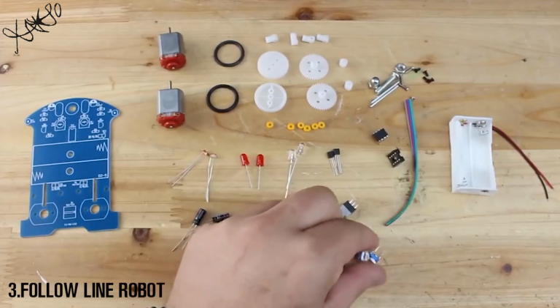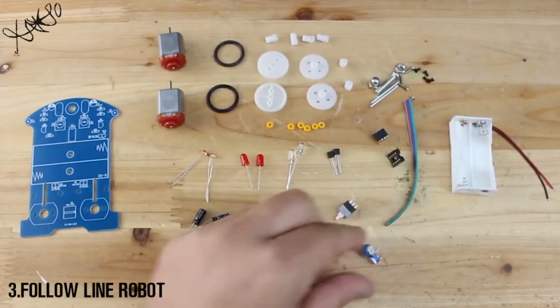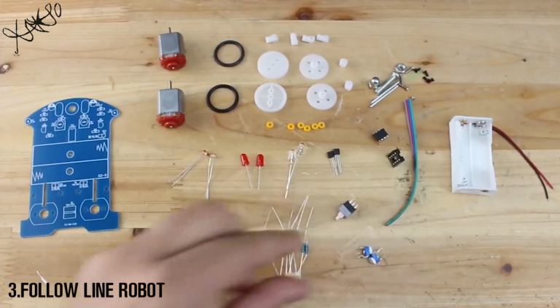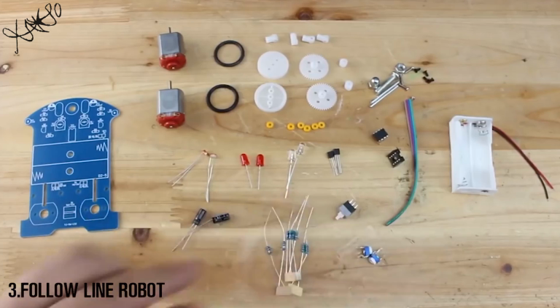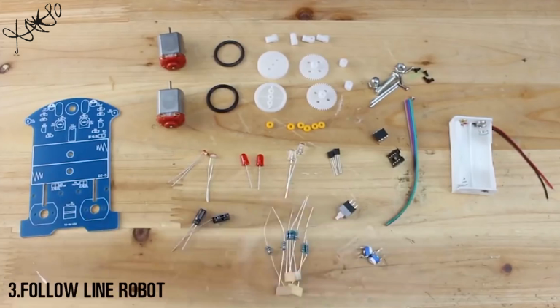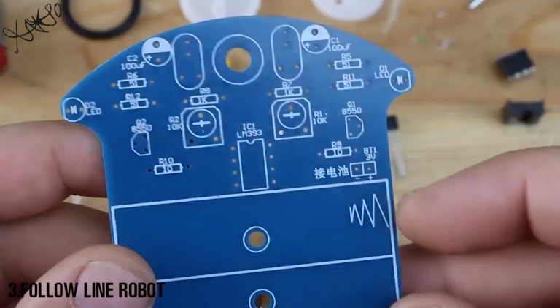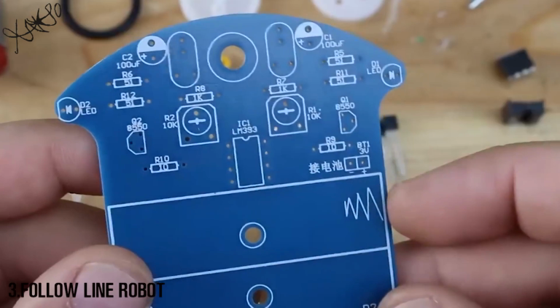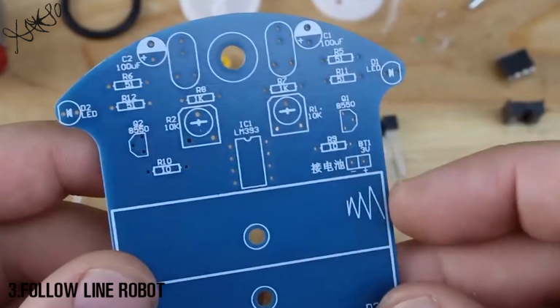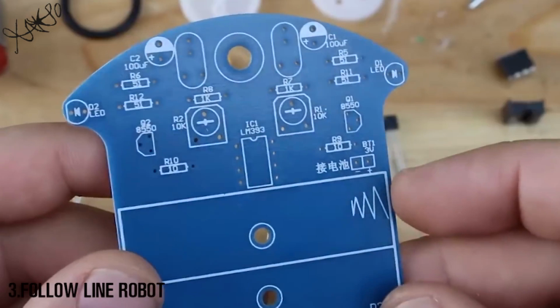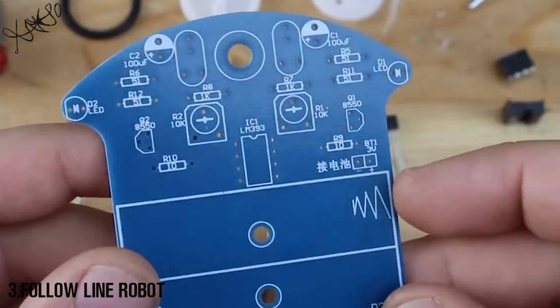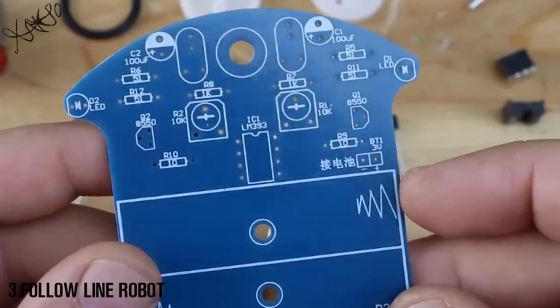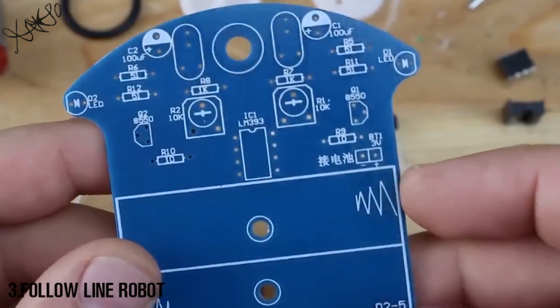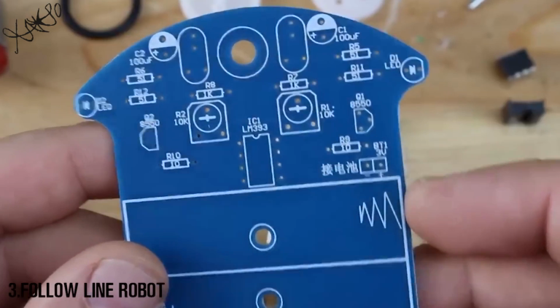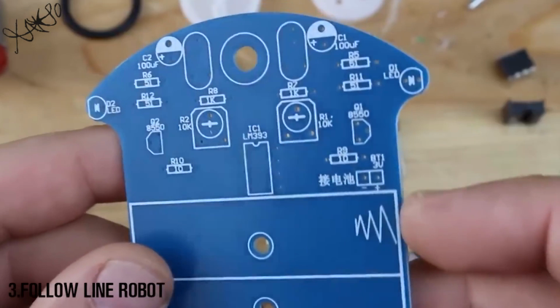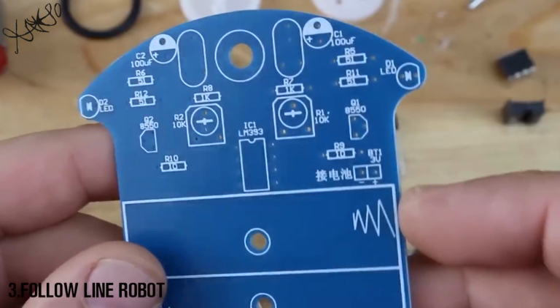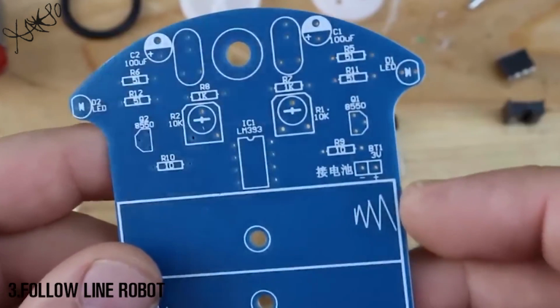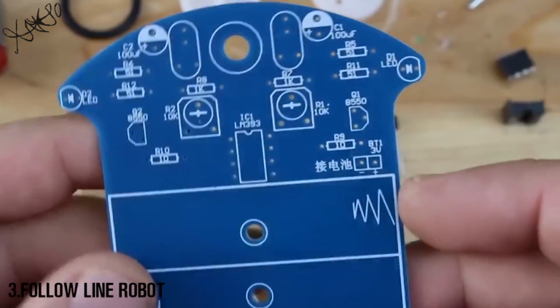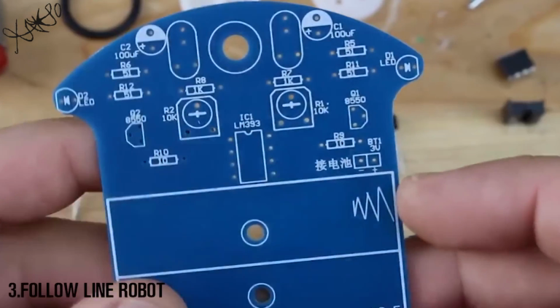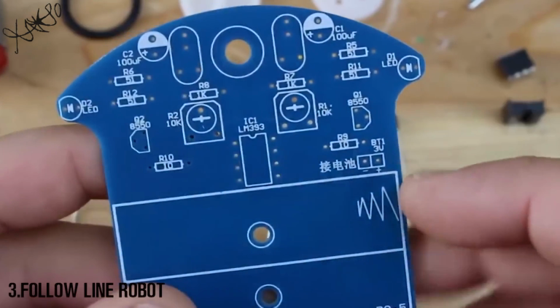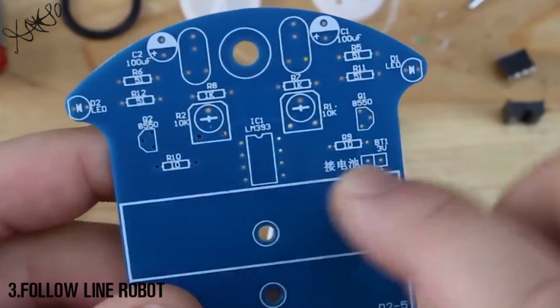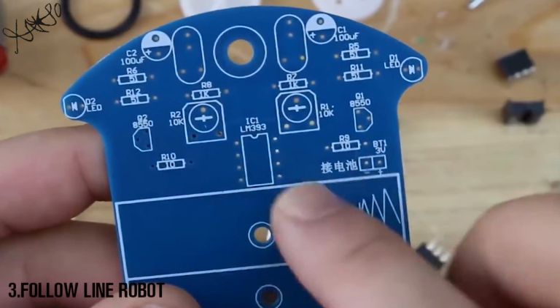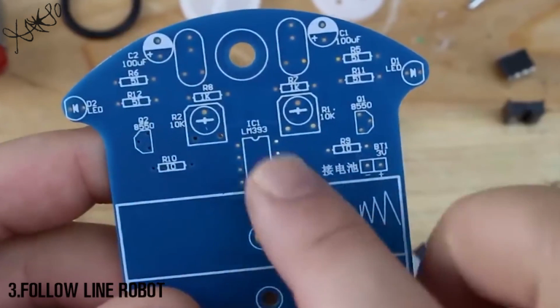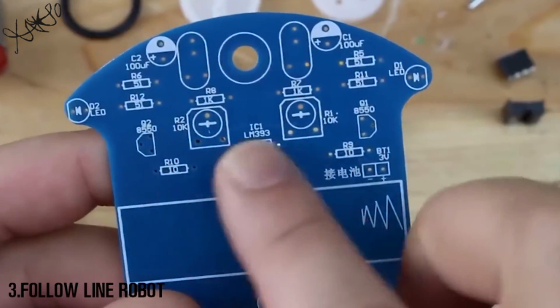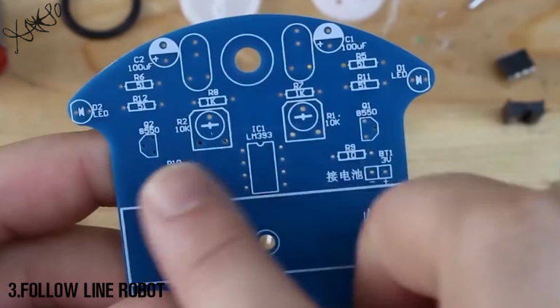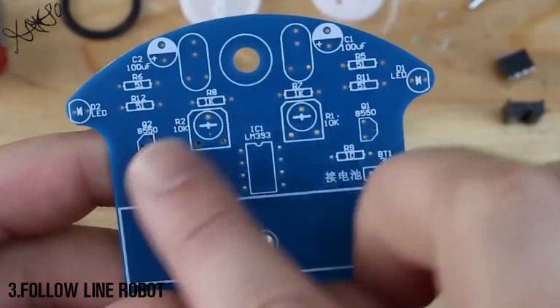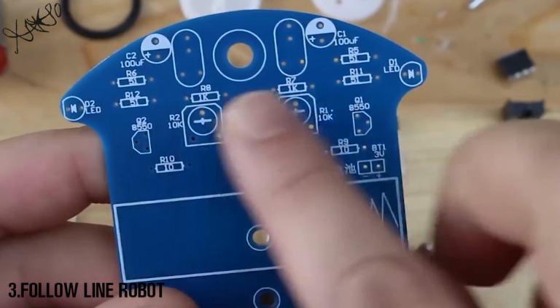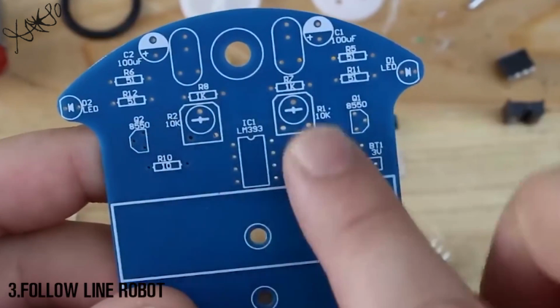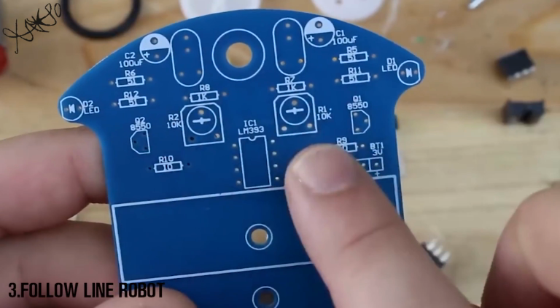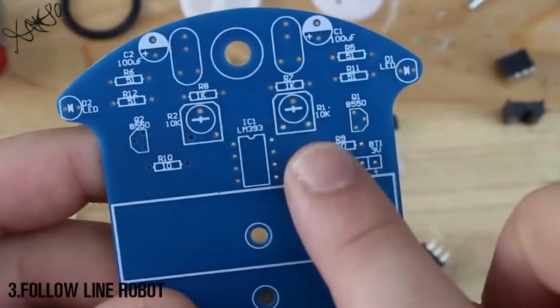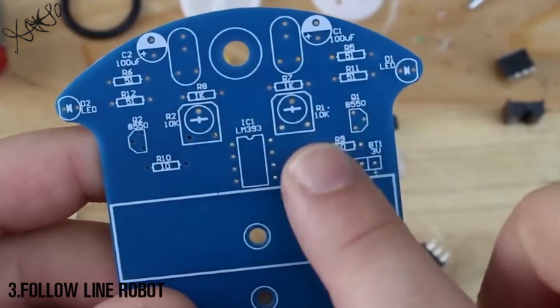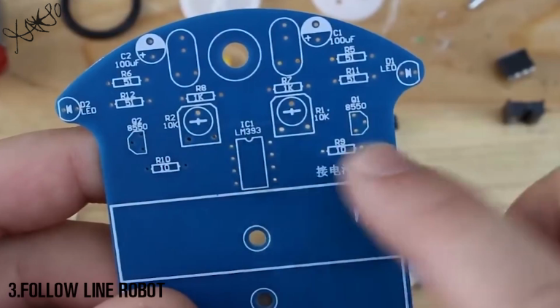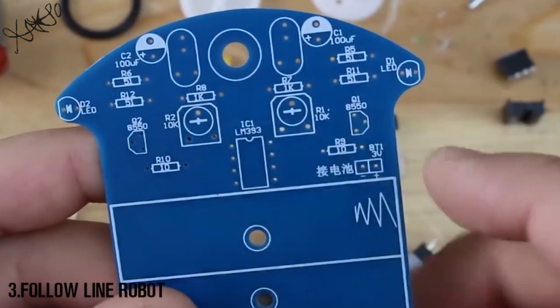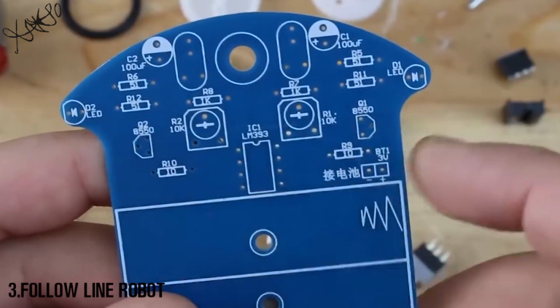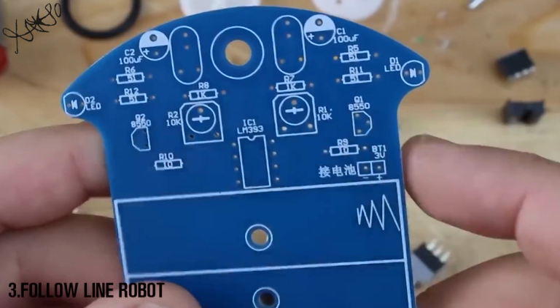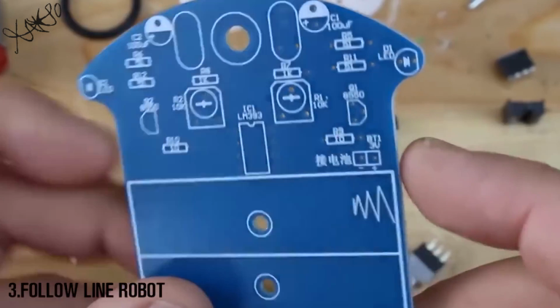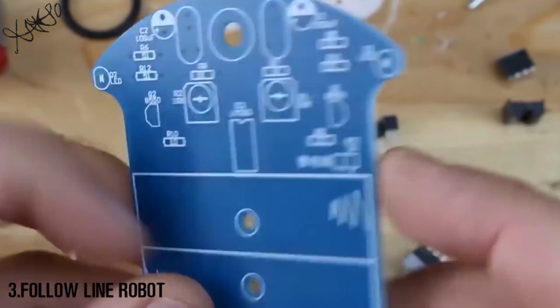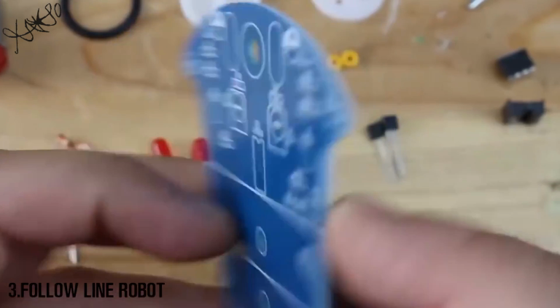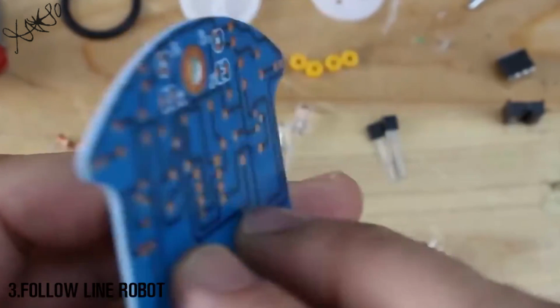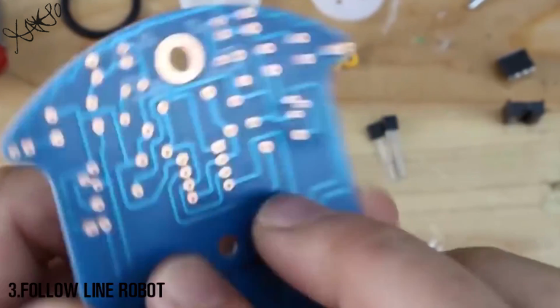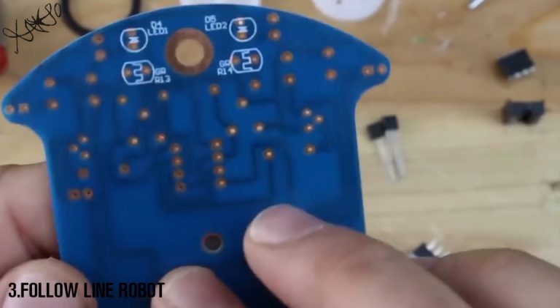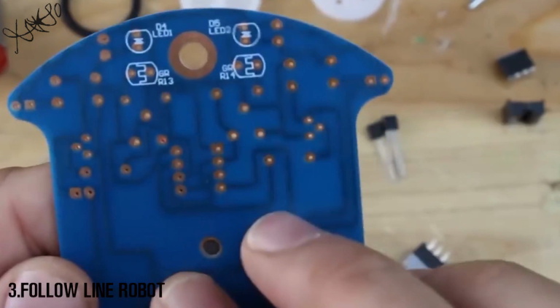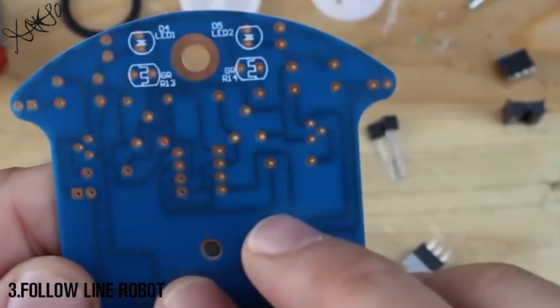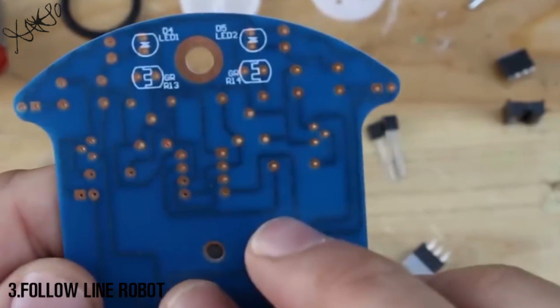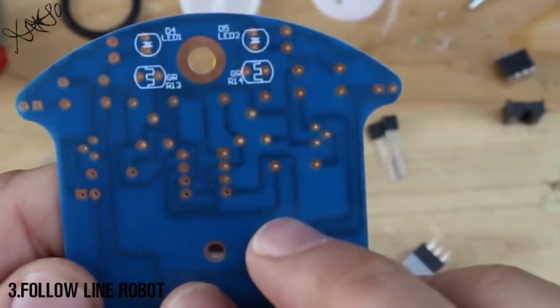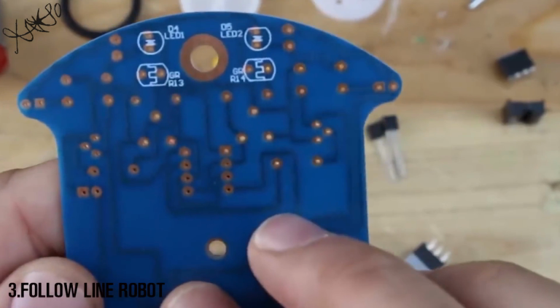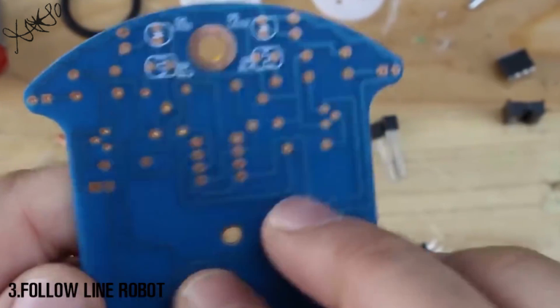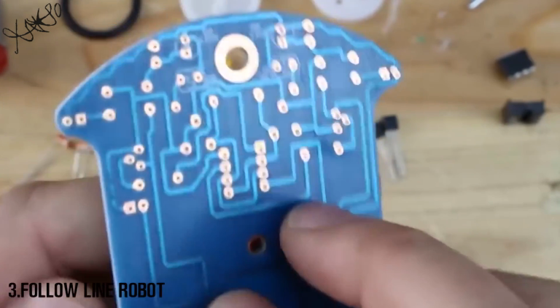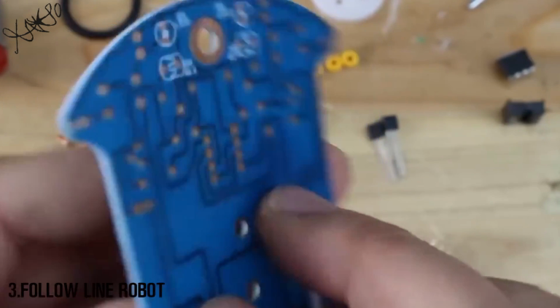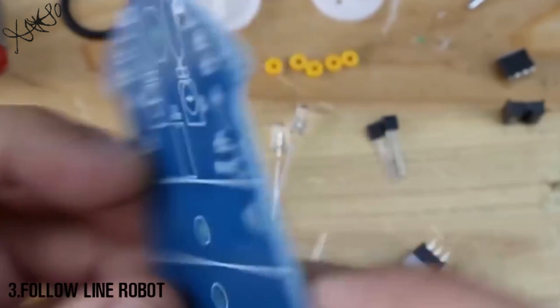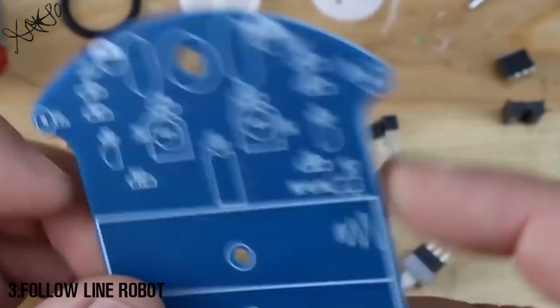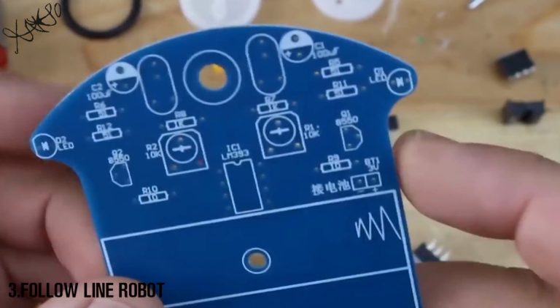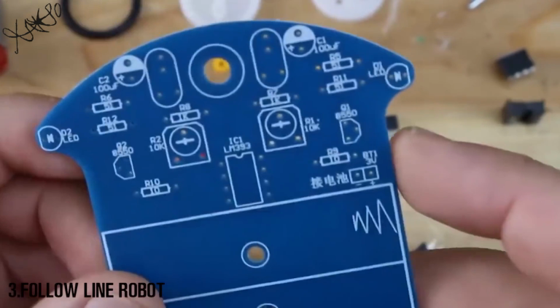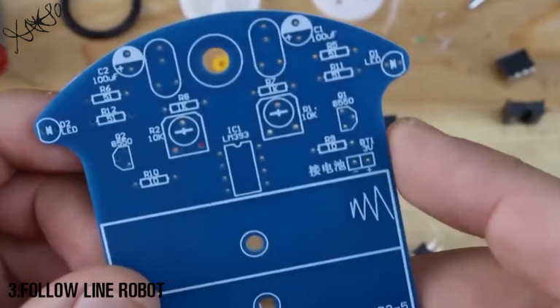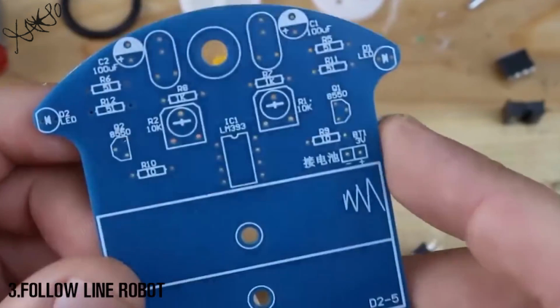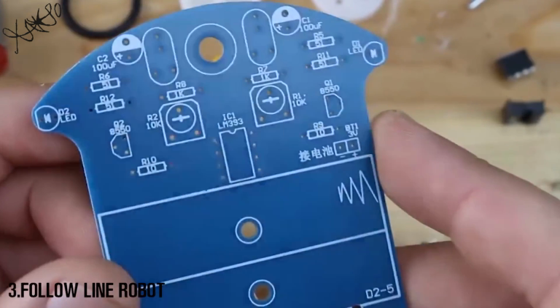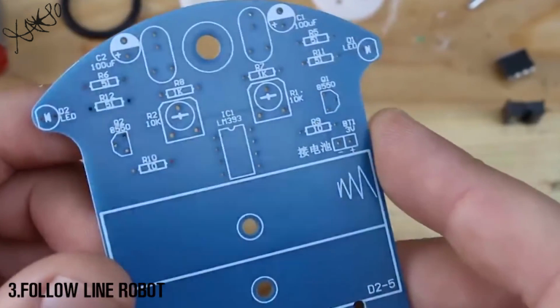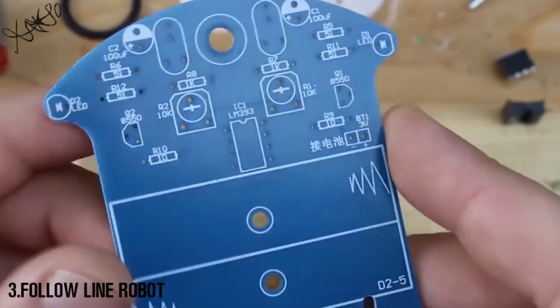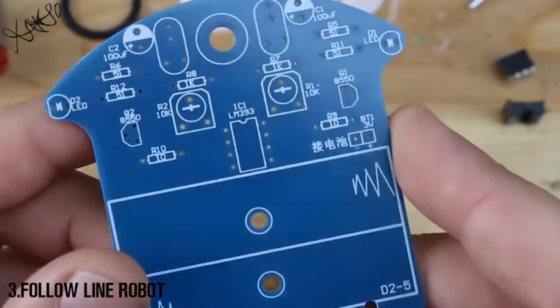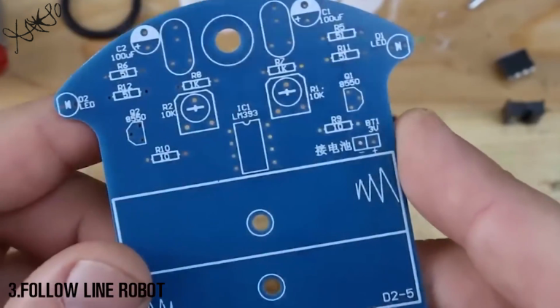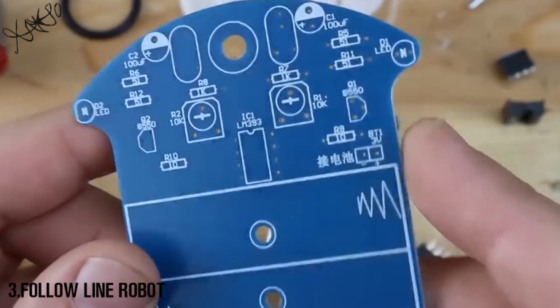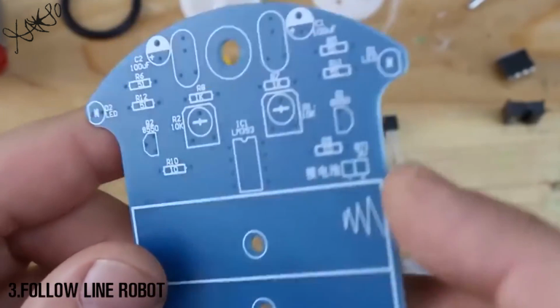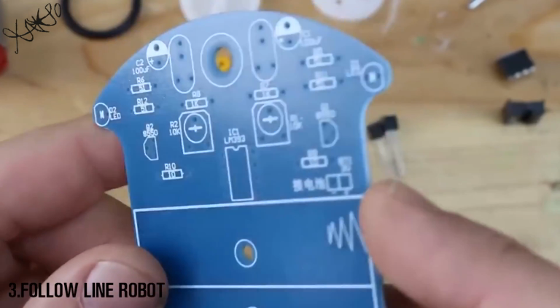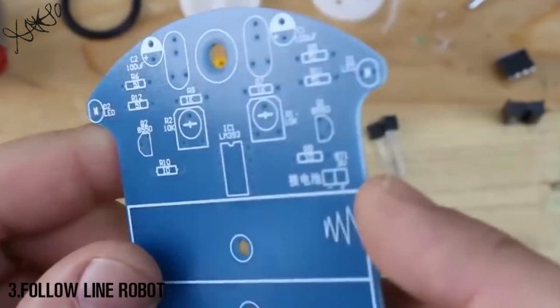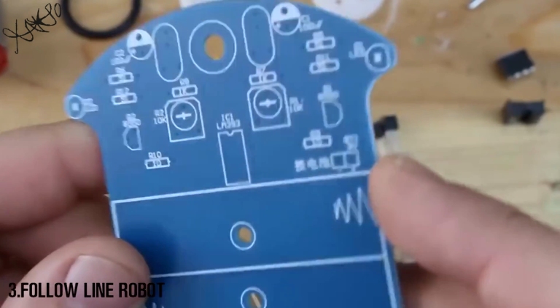On the printed circuit board all parts are marked, so you can't make a mistake. Let's start assembling.